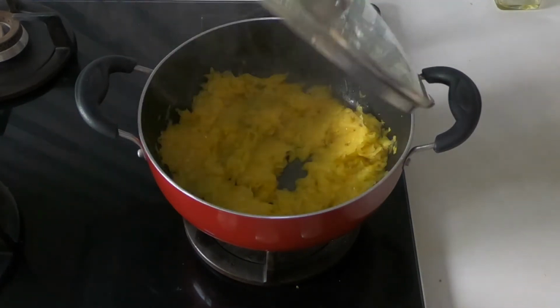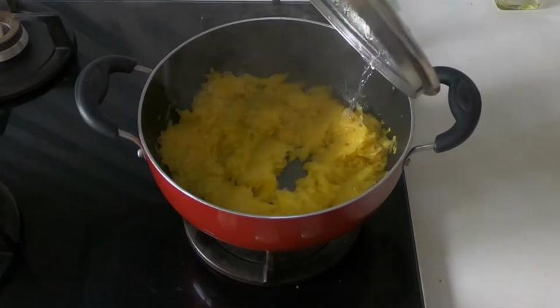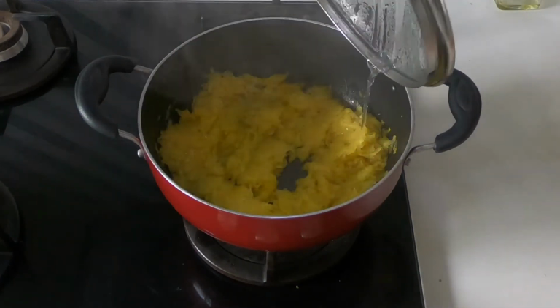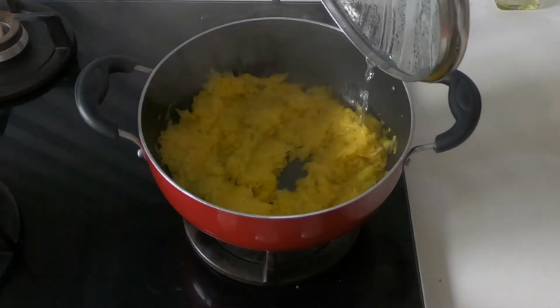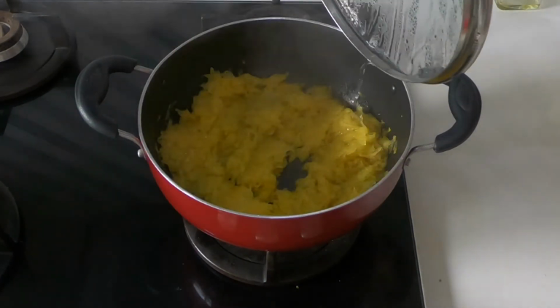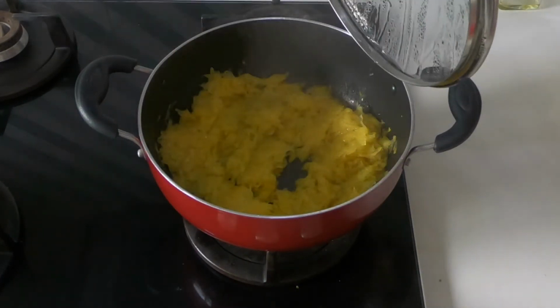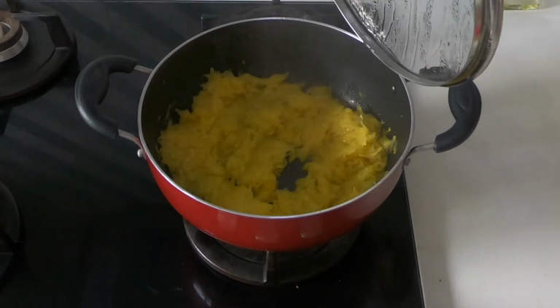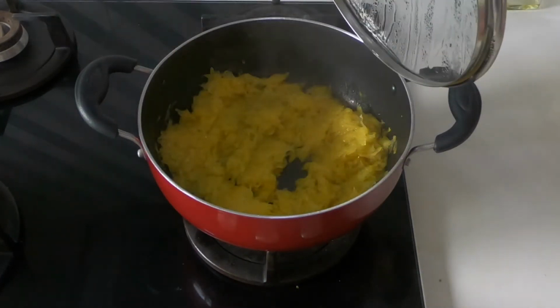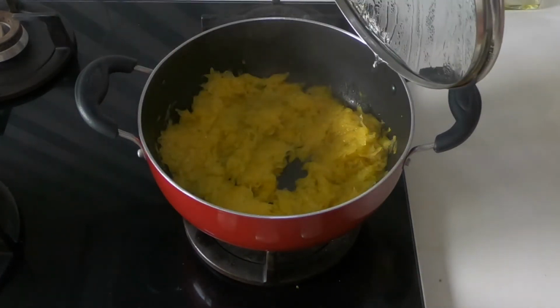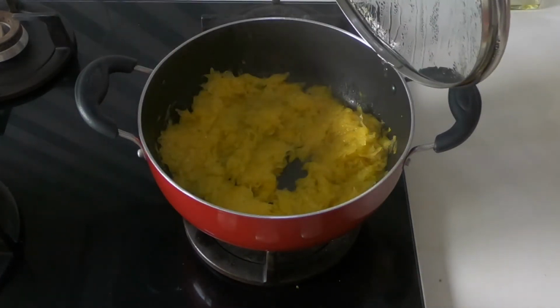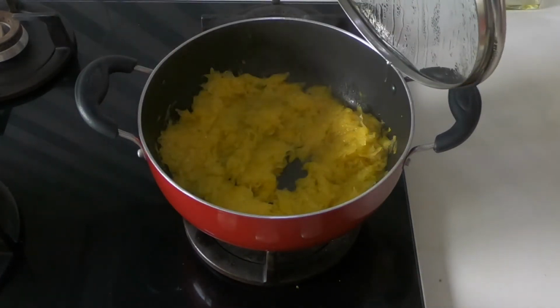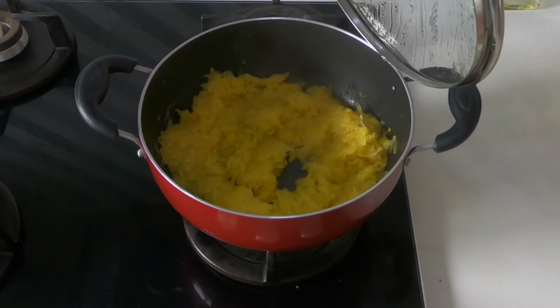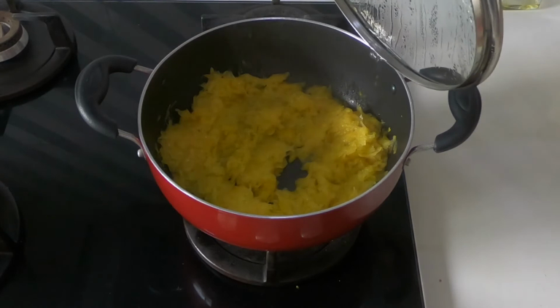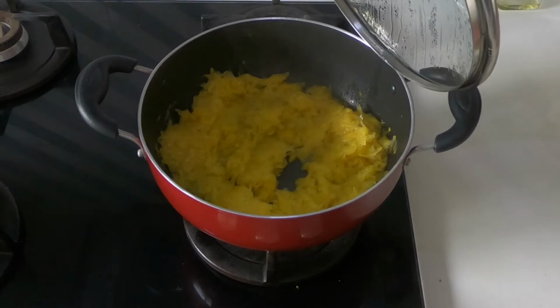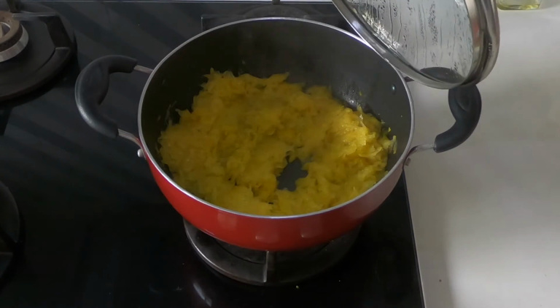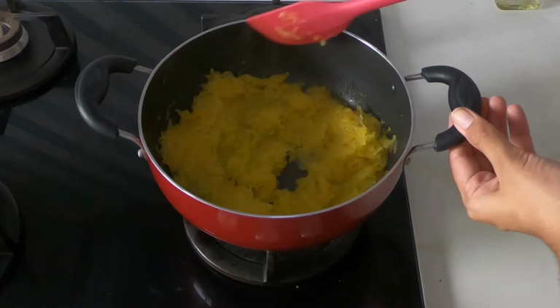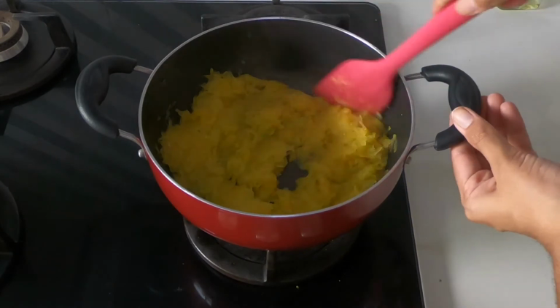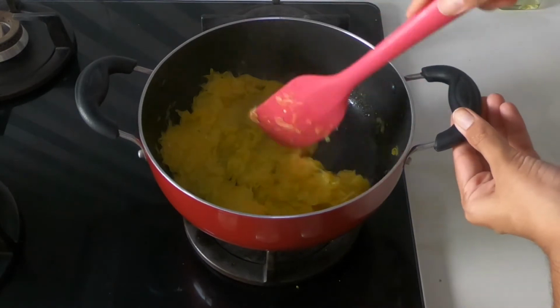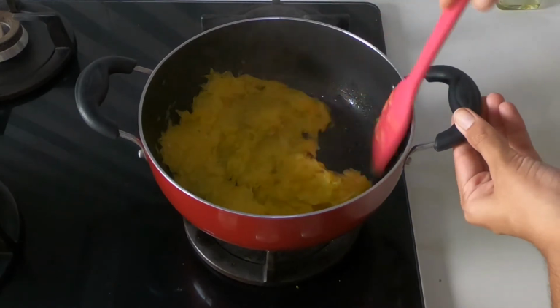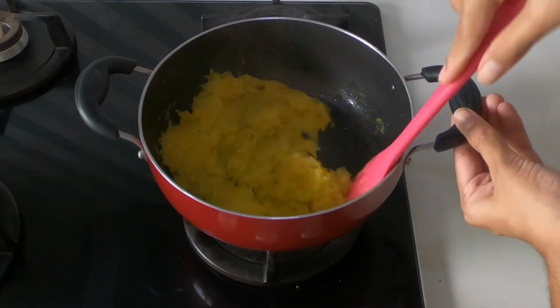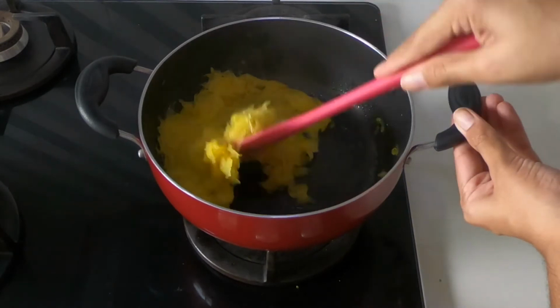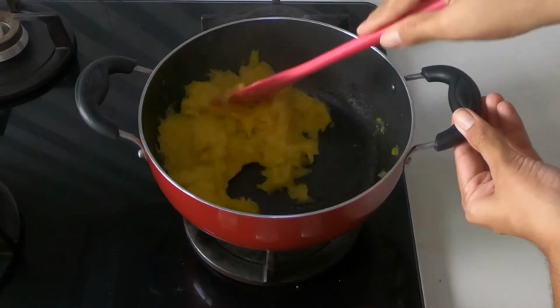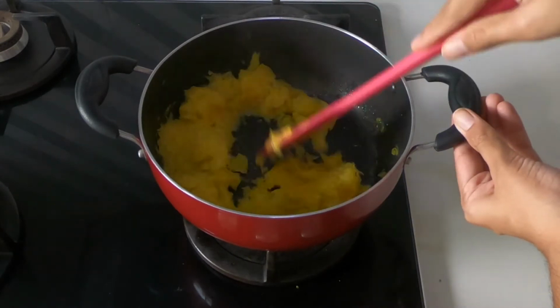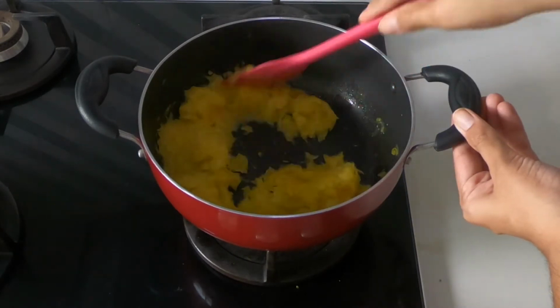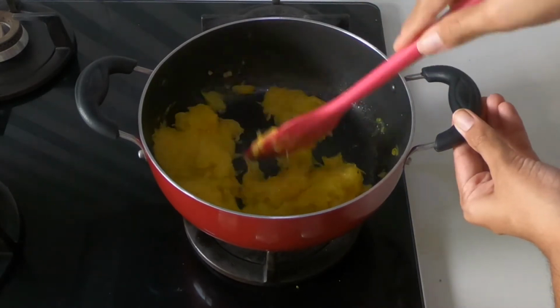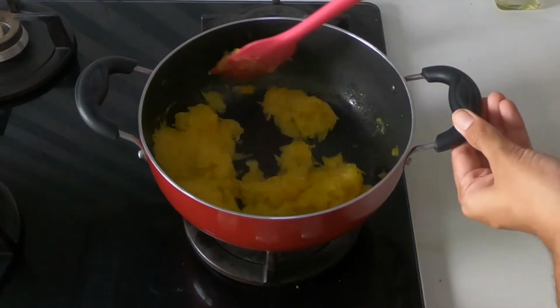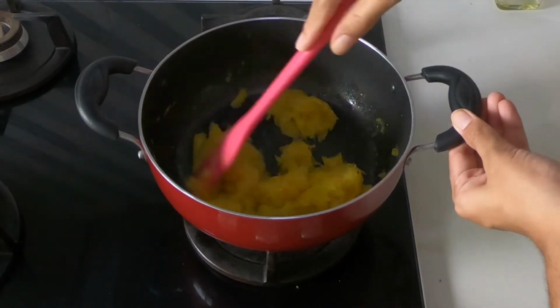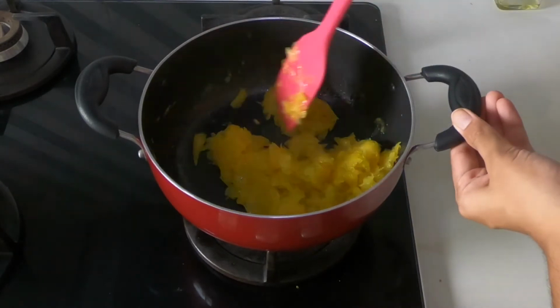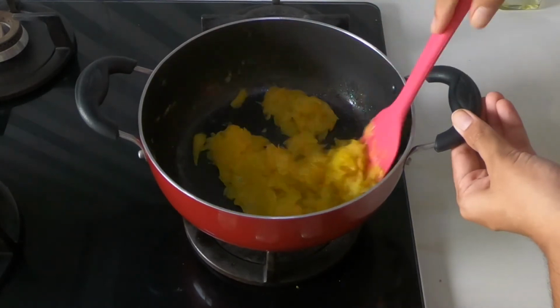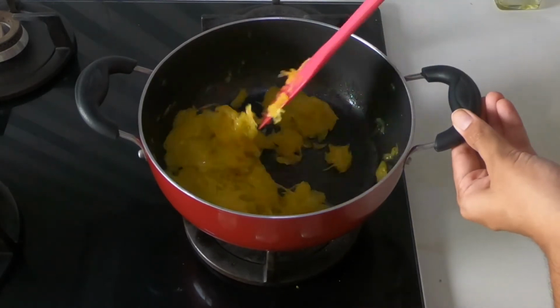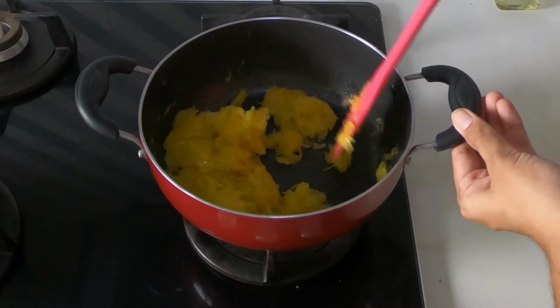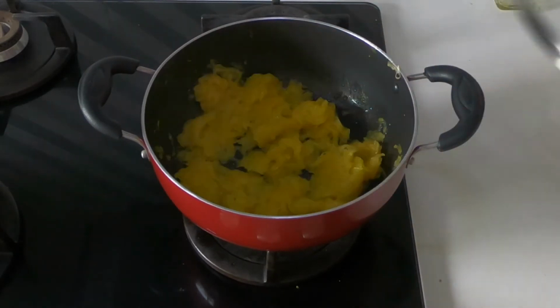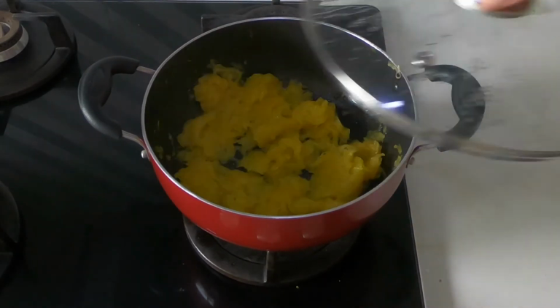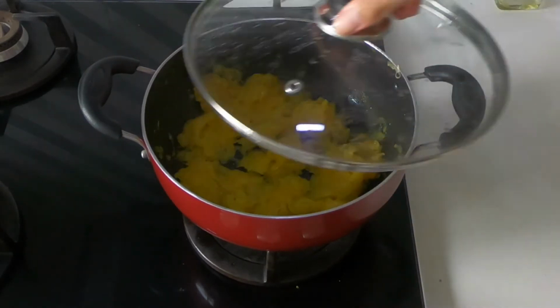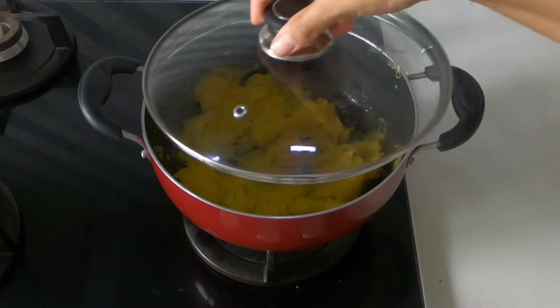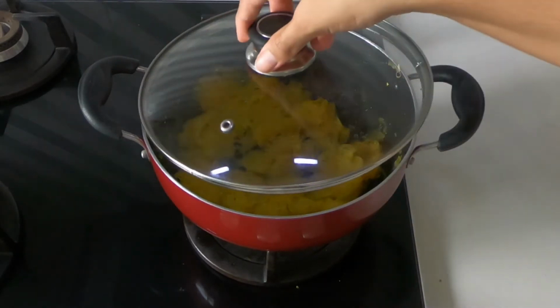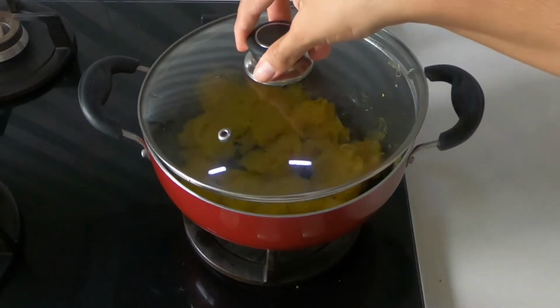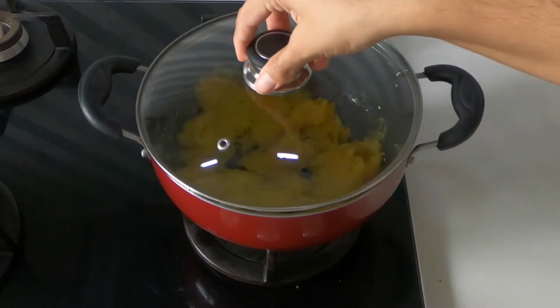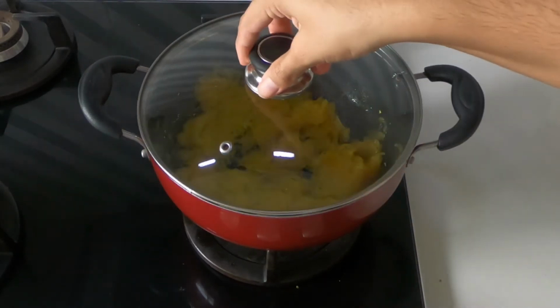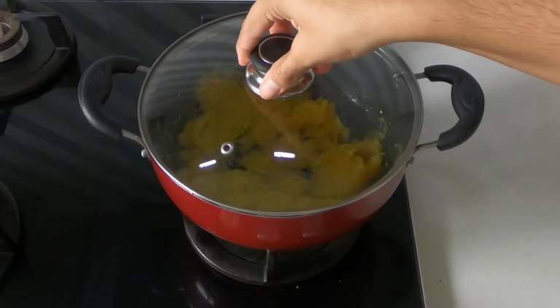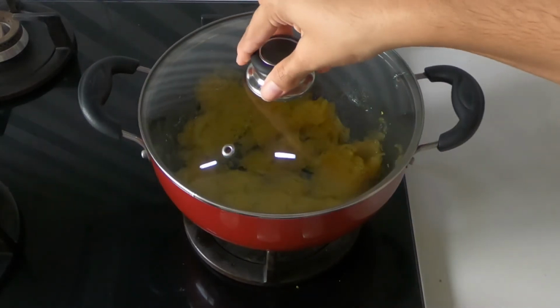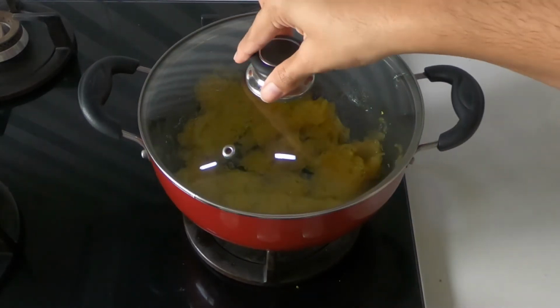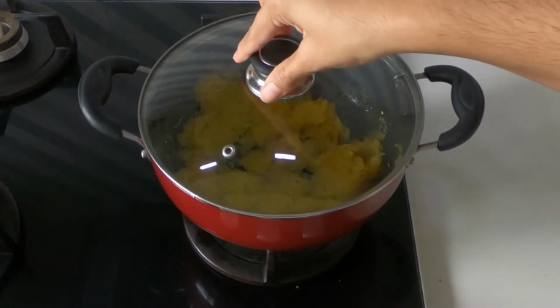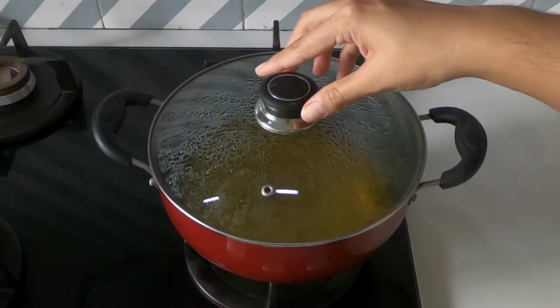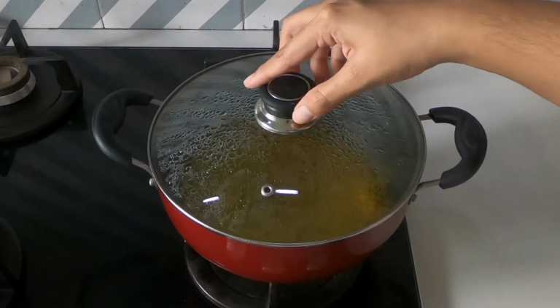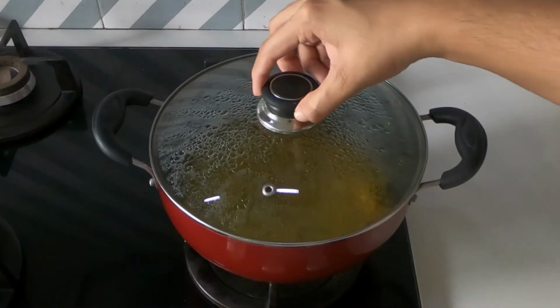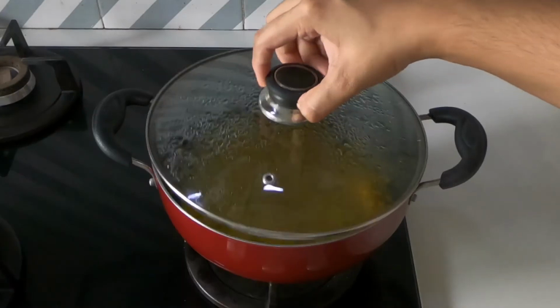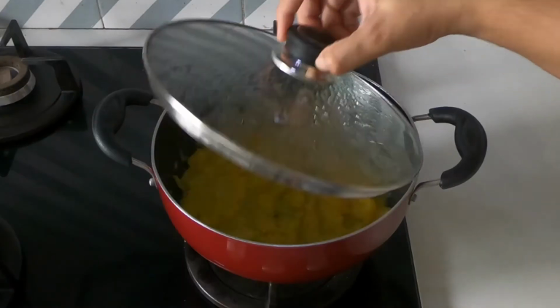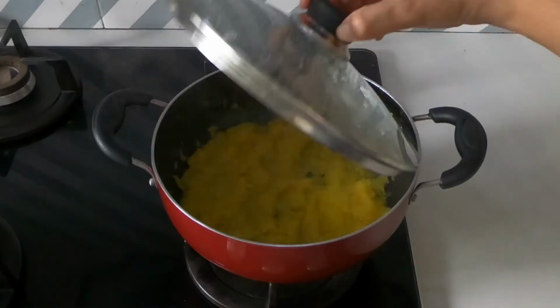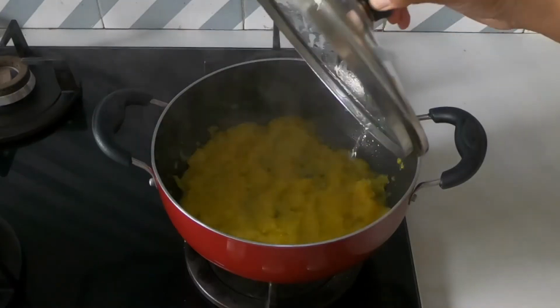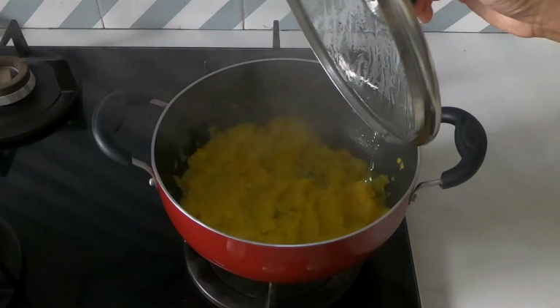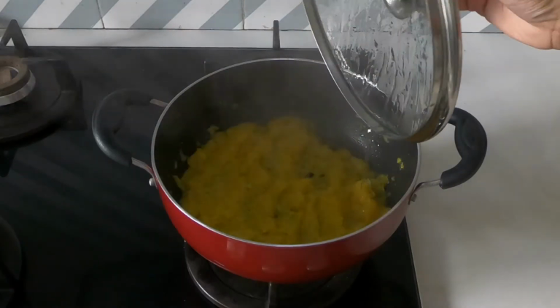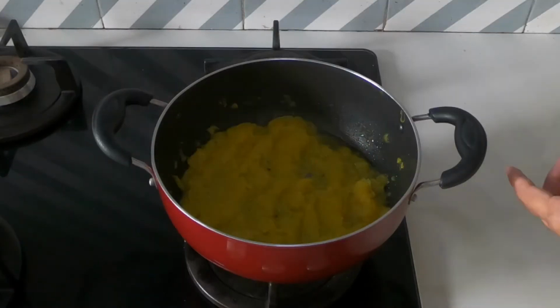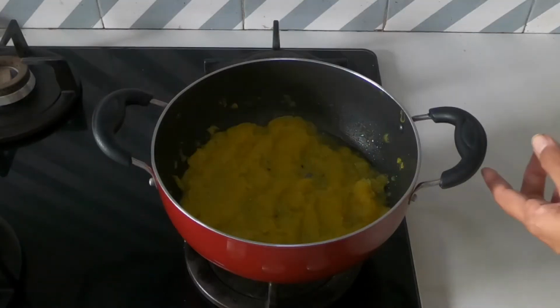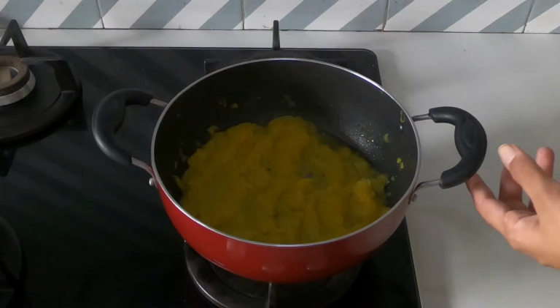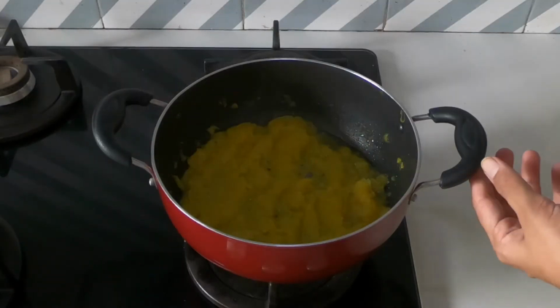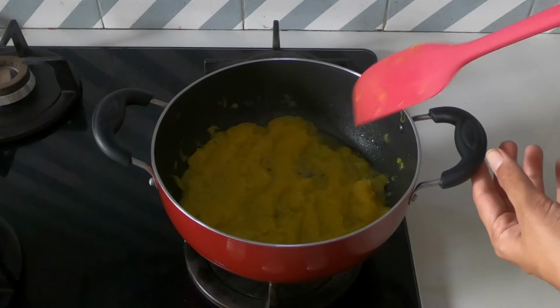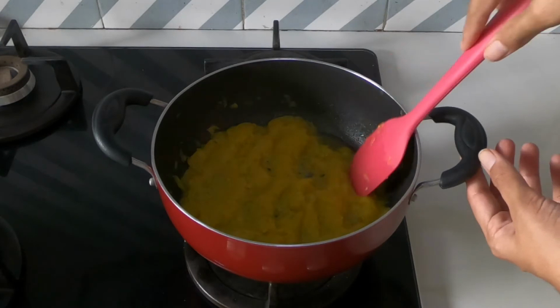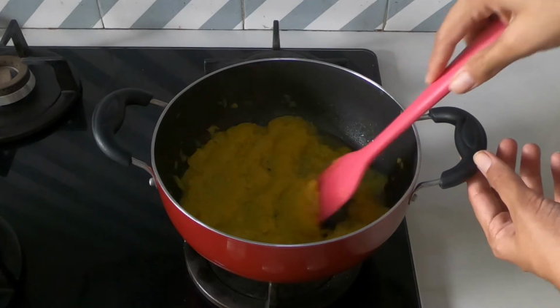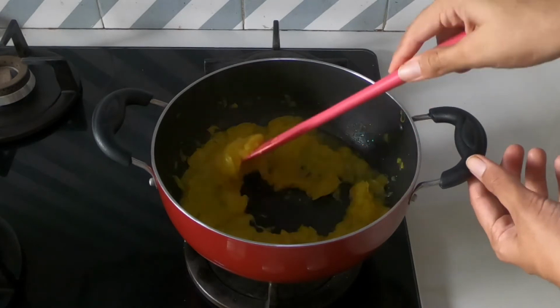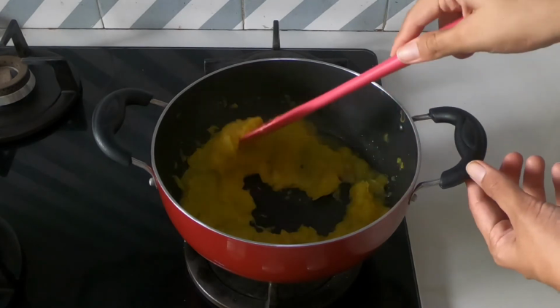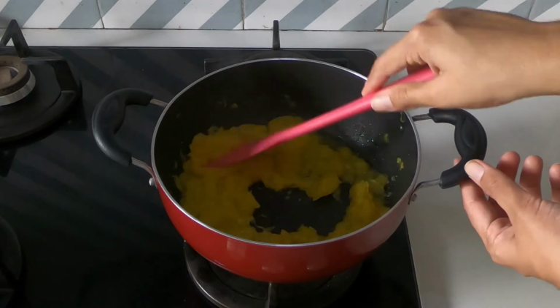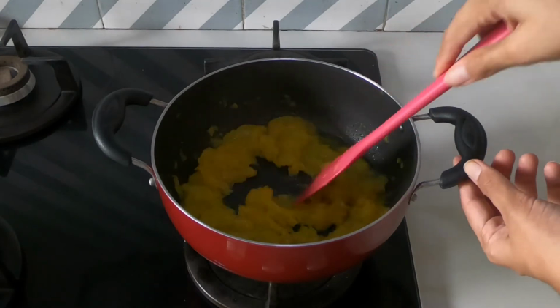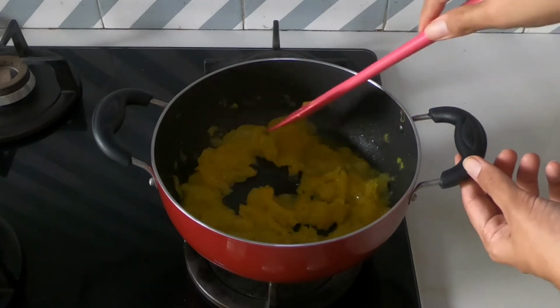Check on it after 10 minutes, give it a stir and close the lid again. This is after 20 minutes — it looks cooked.